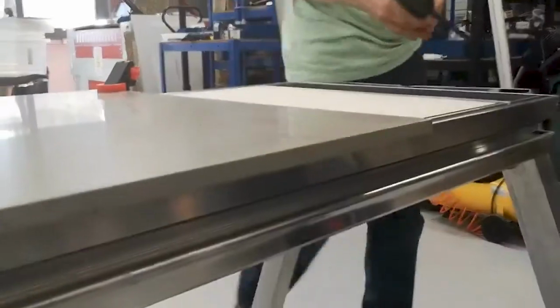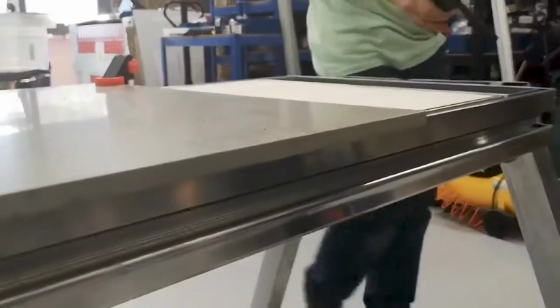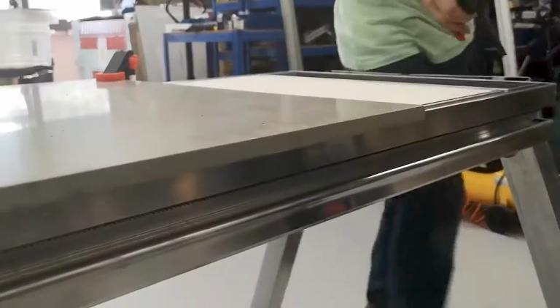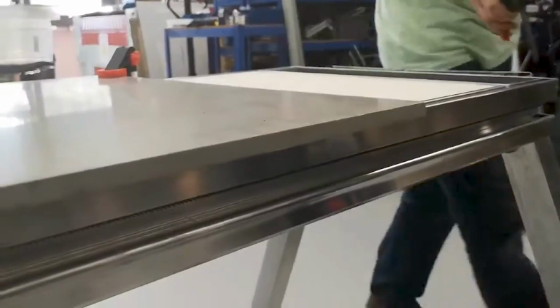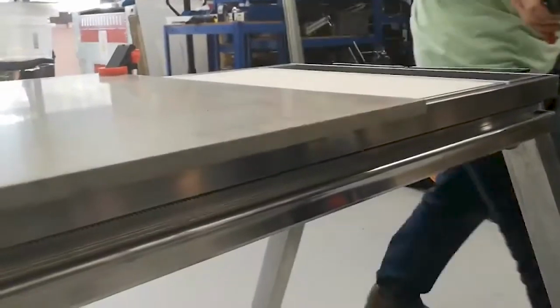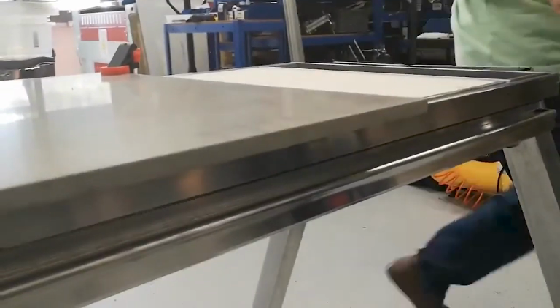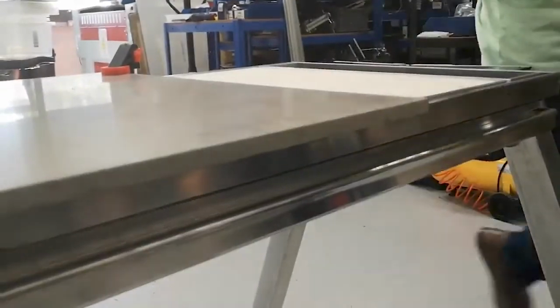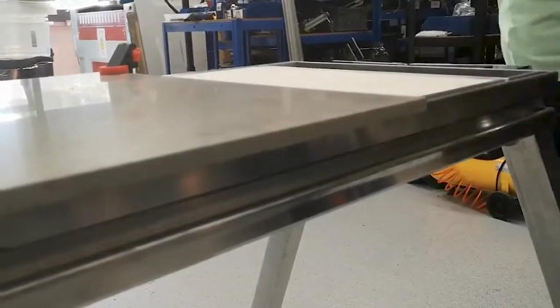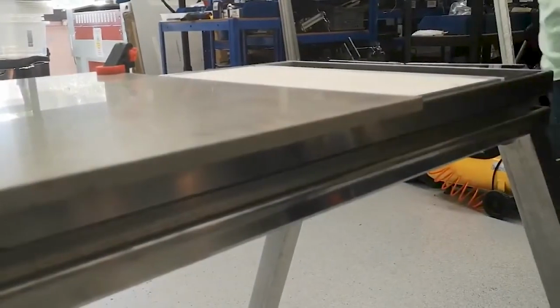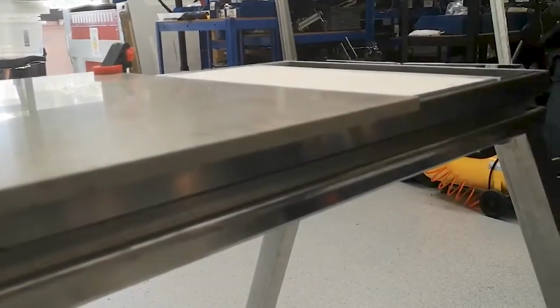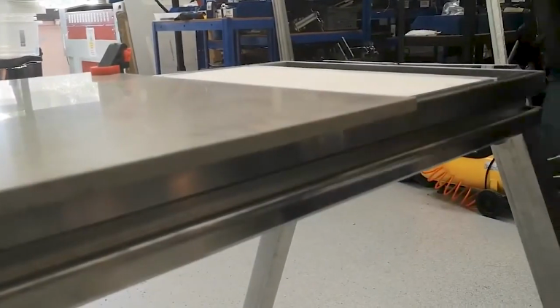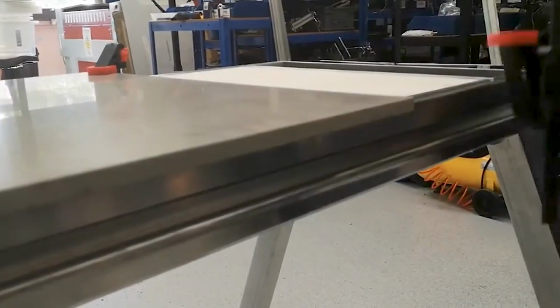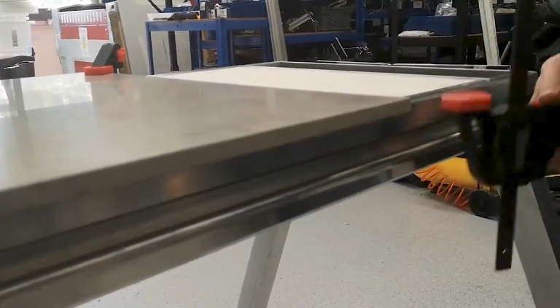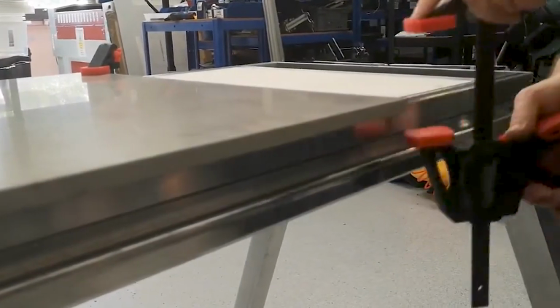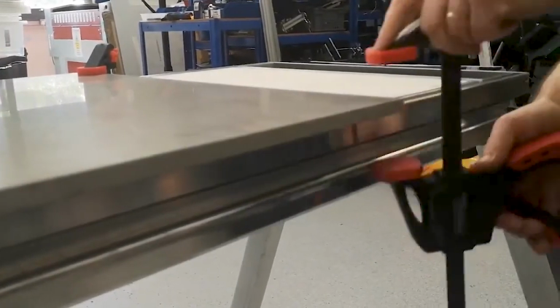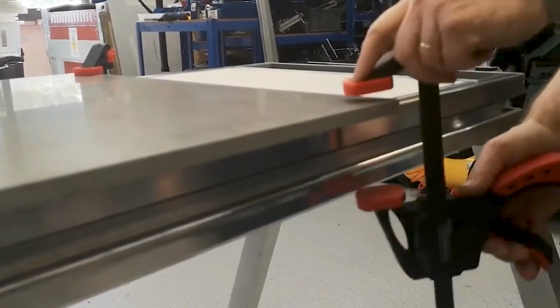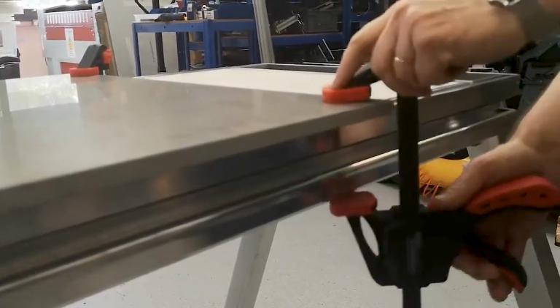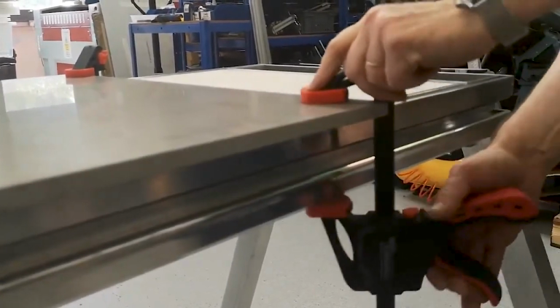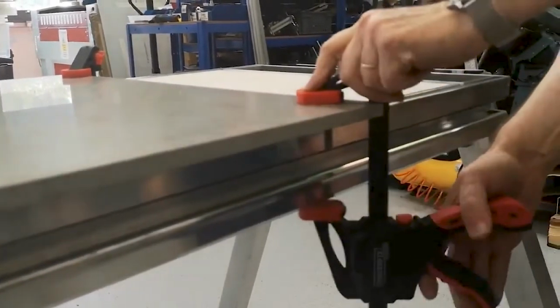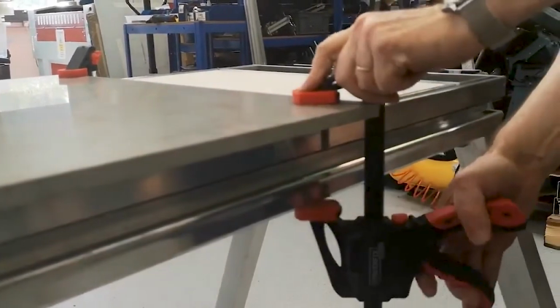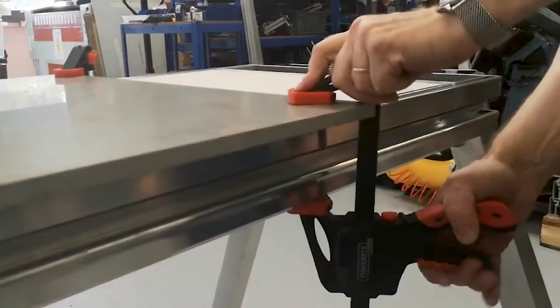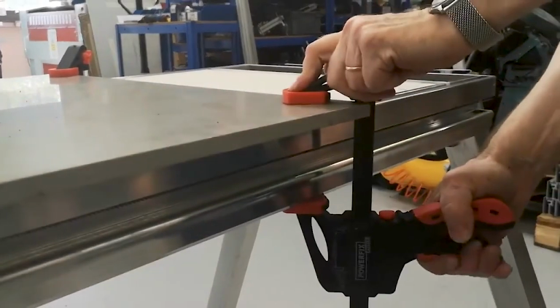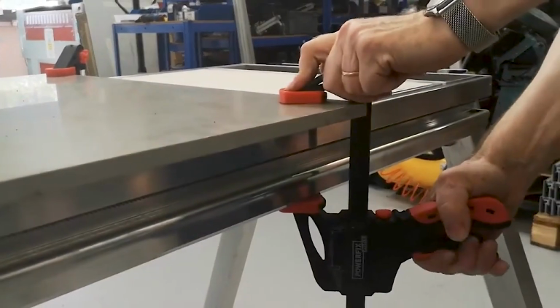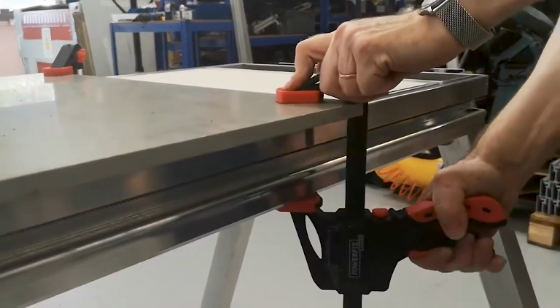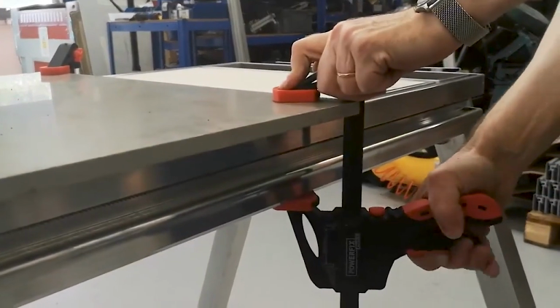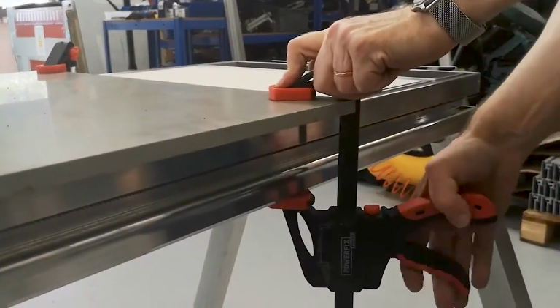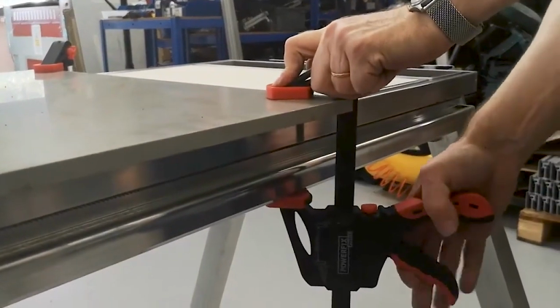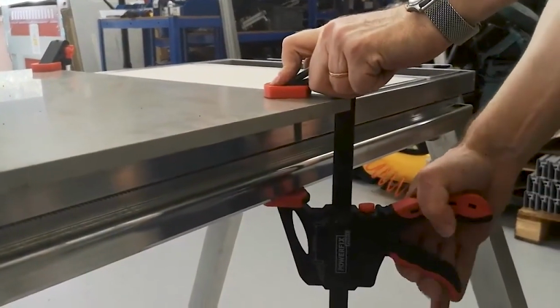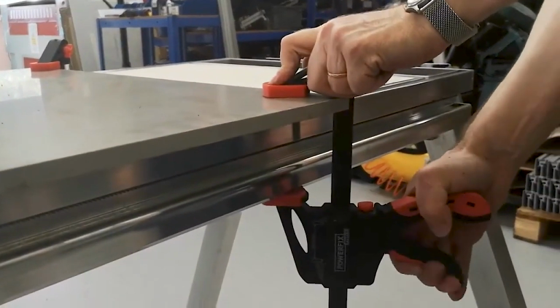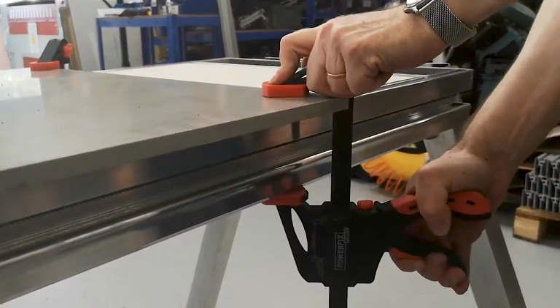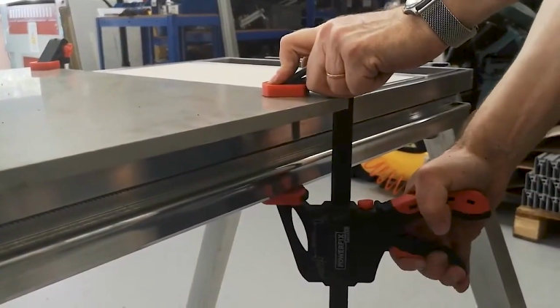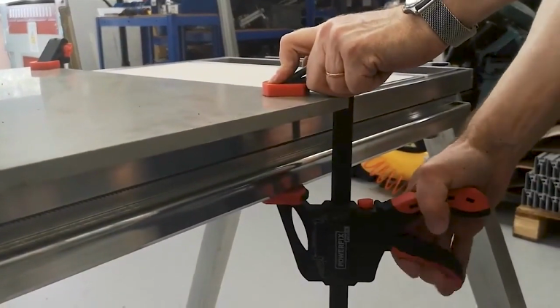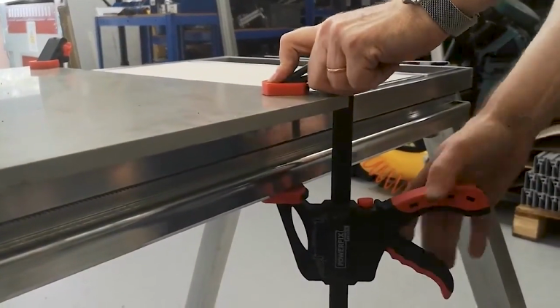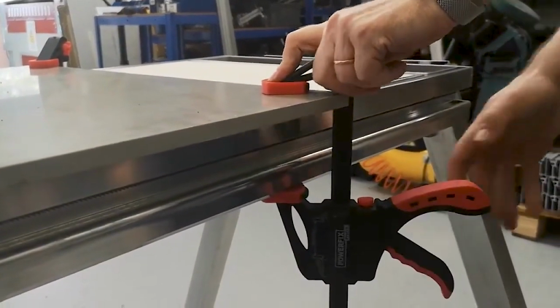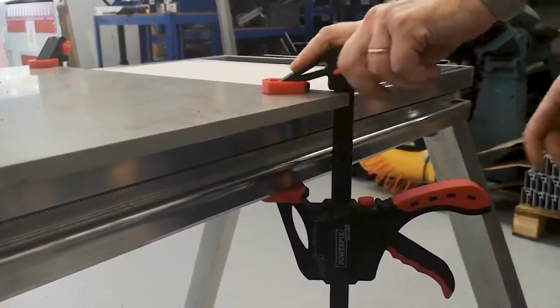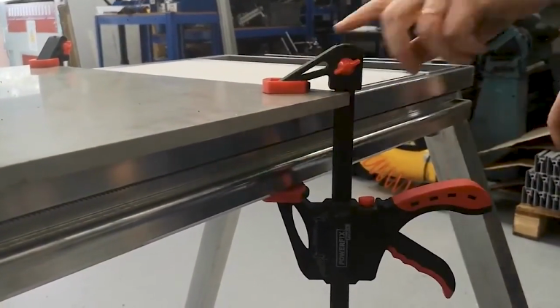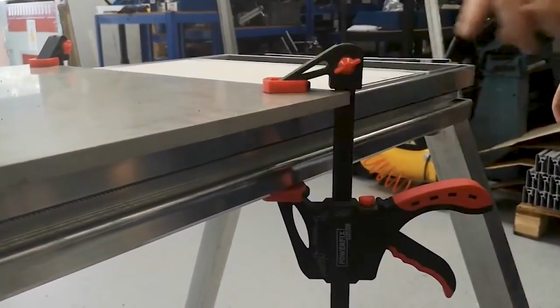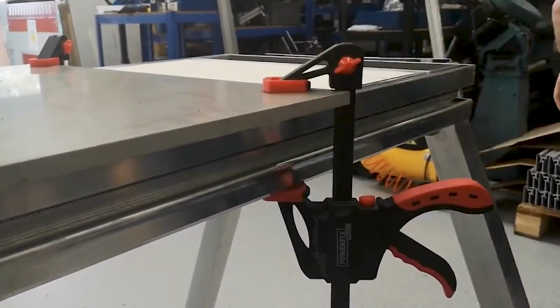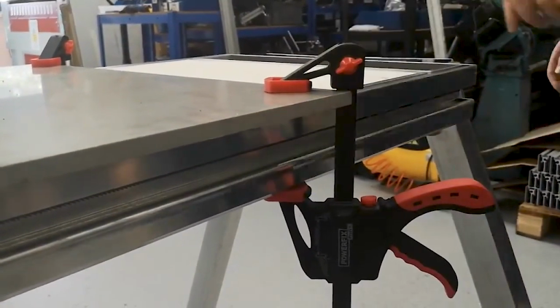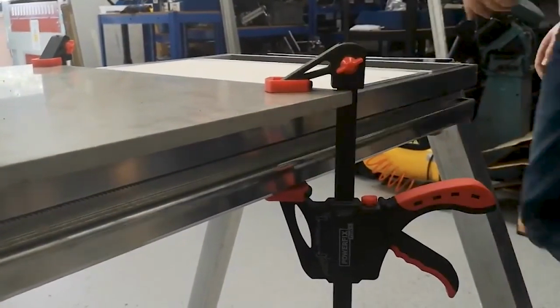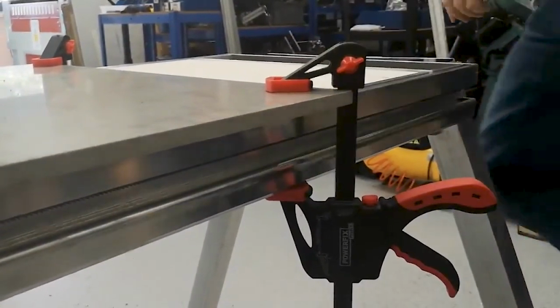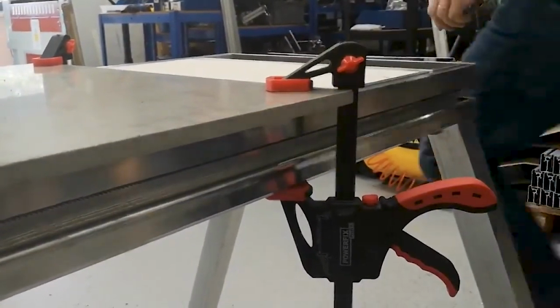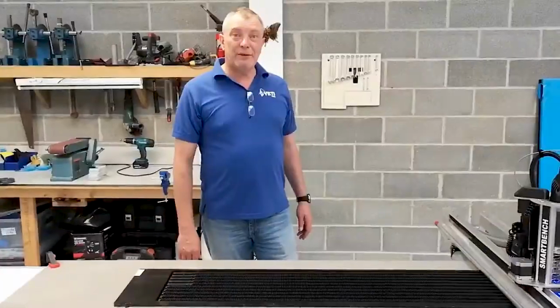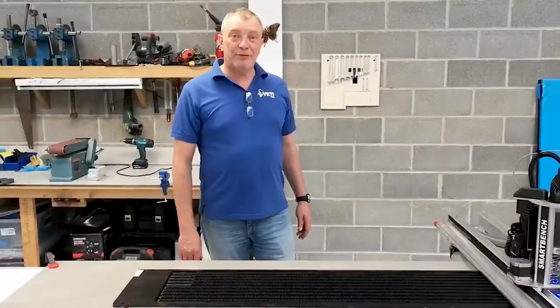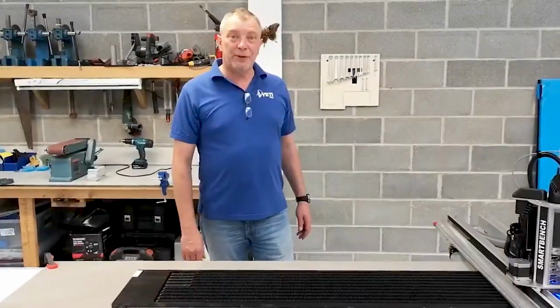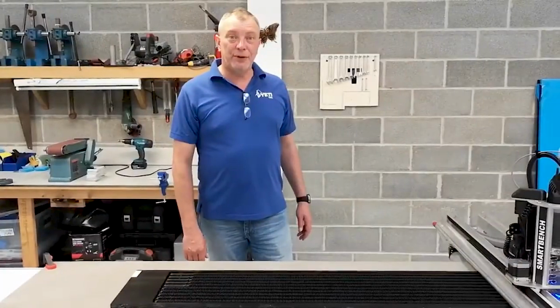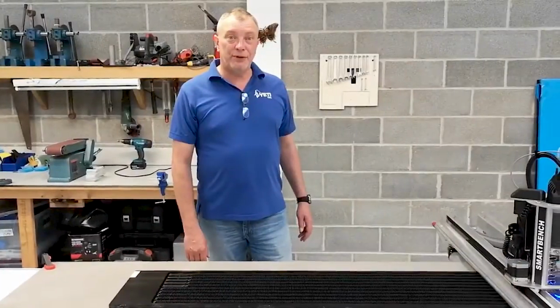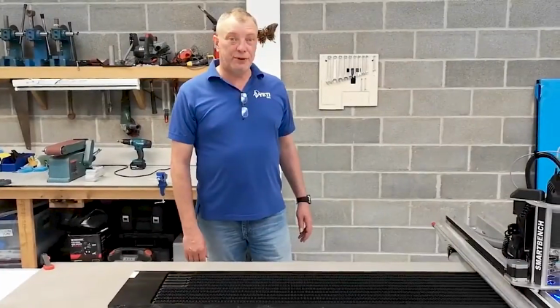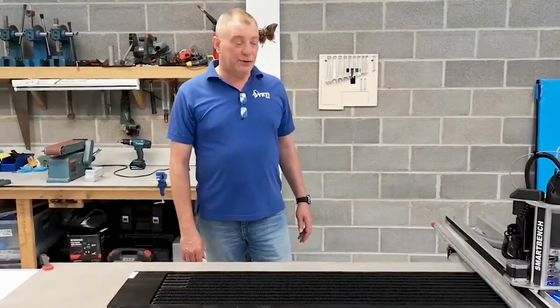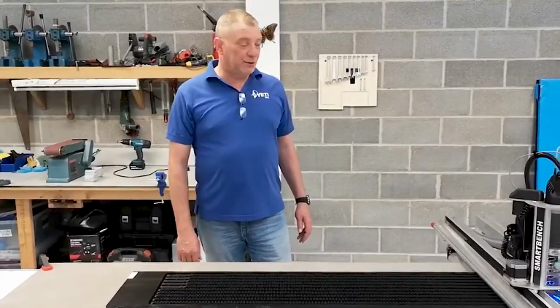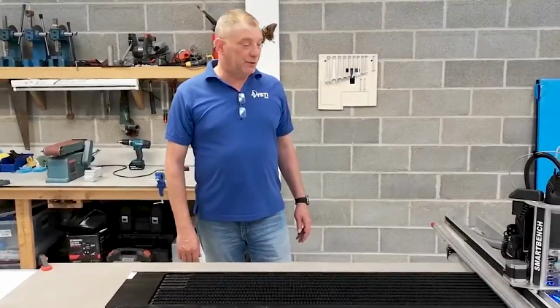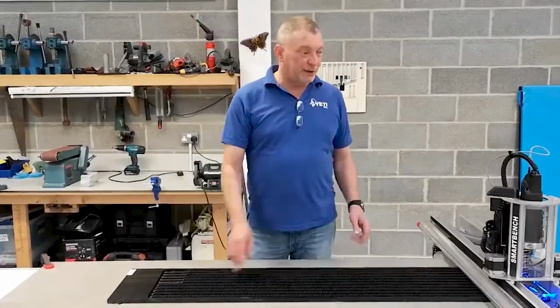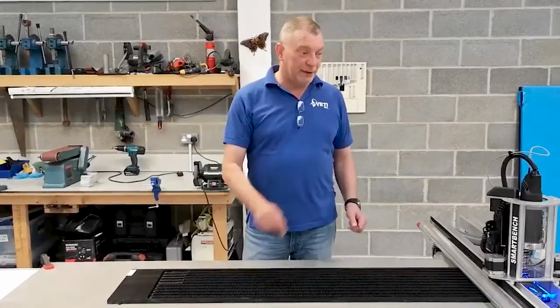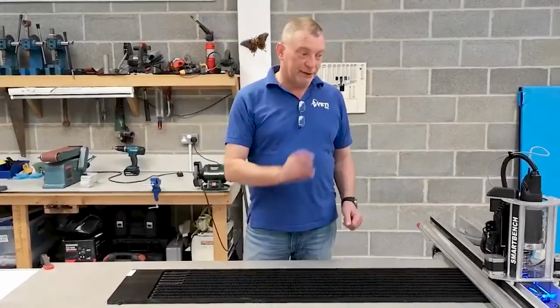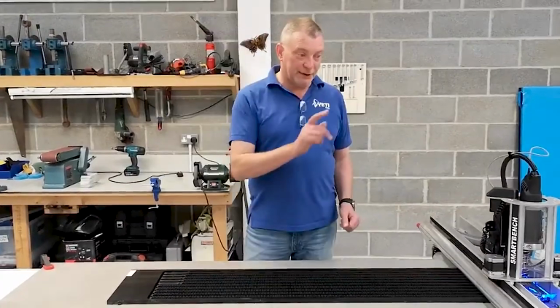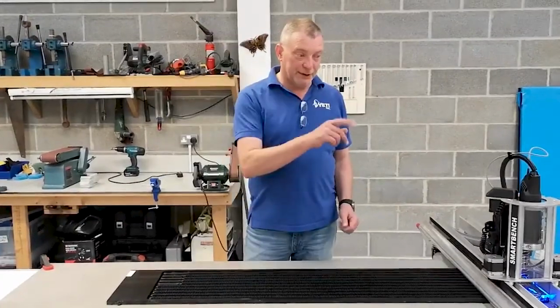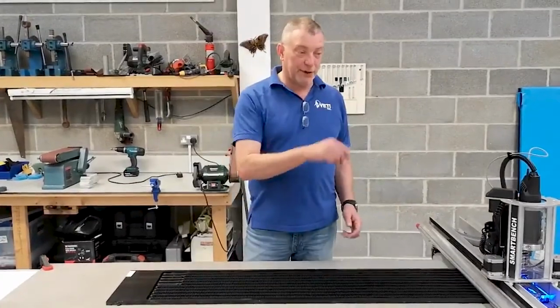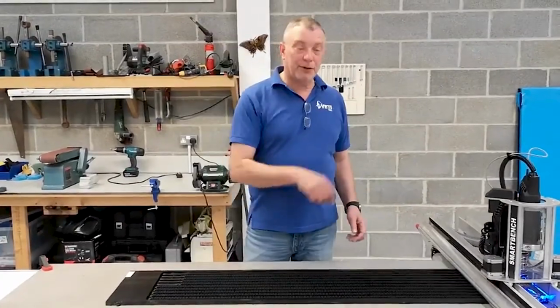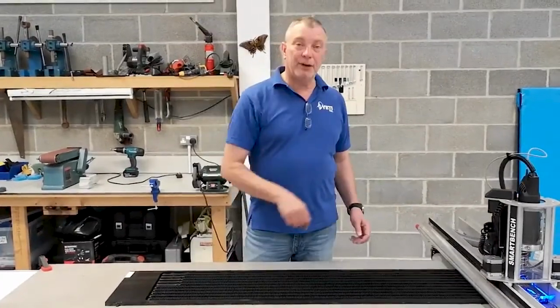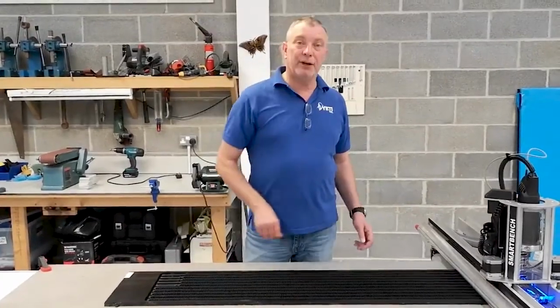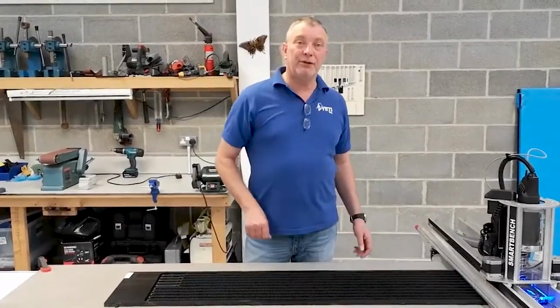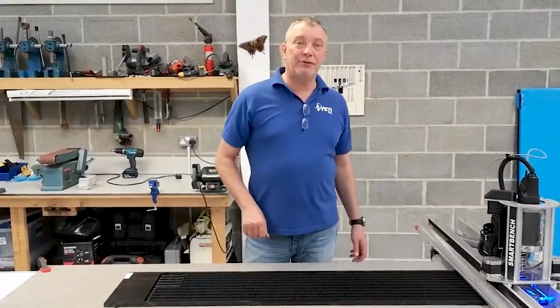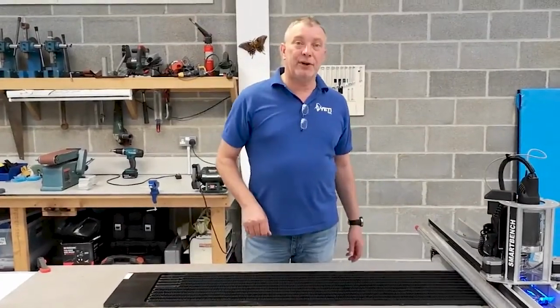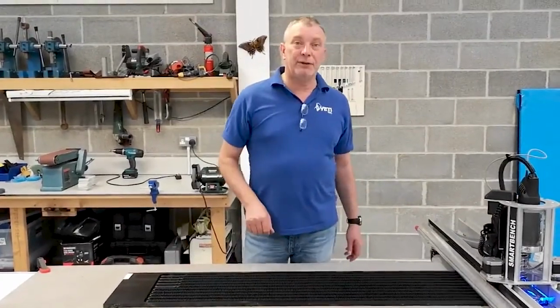And then we simply clamp the edges of the Corian to SmartBench. So without further ado, let's get on and cut the part.